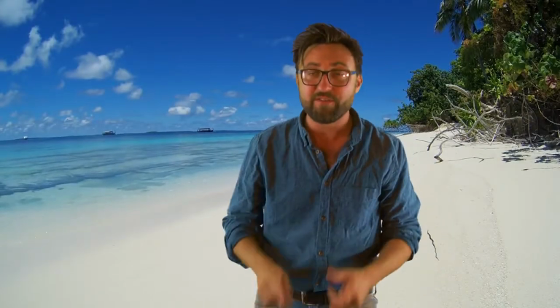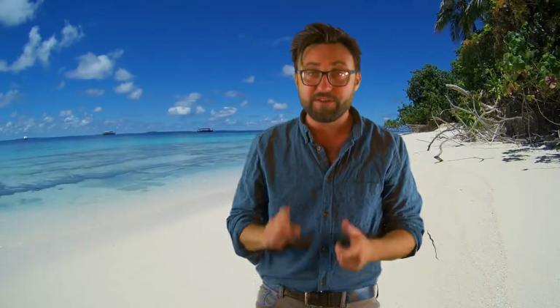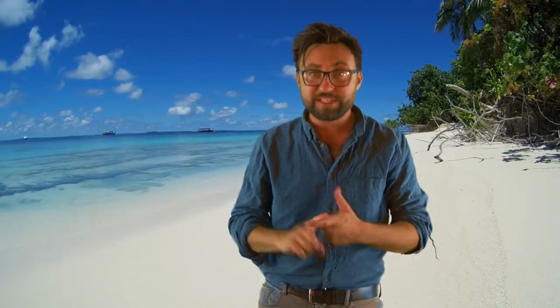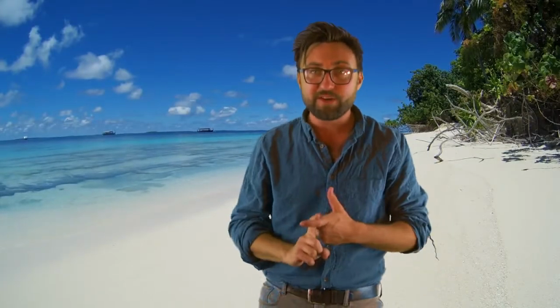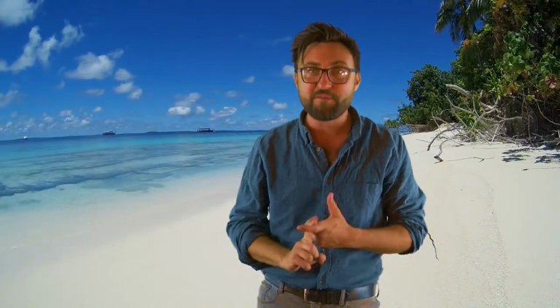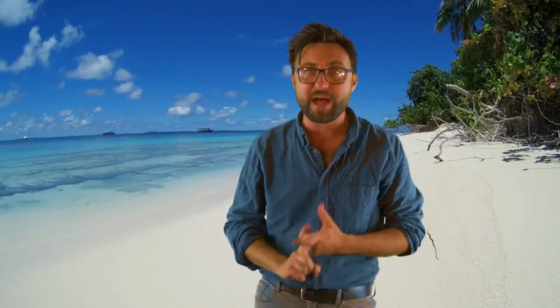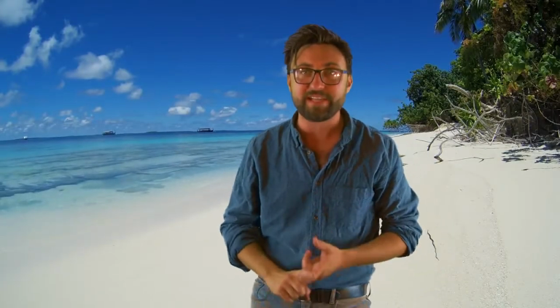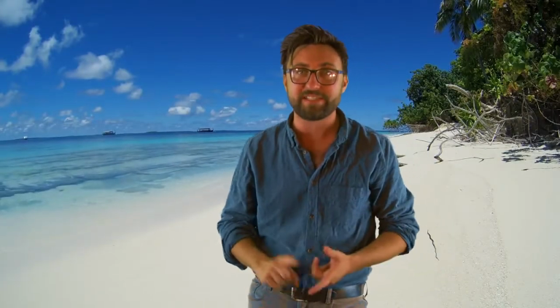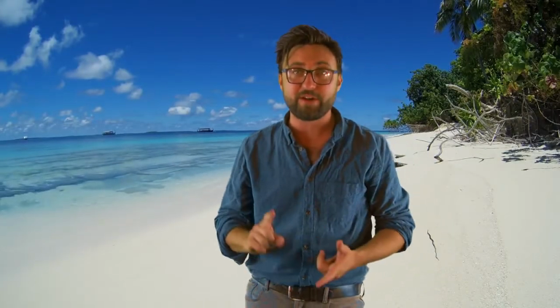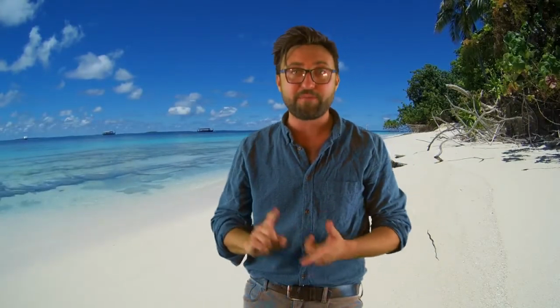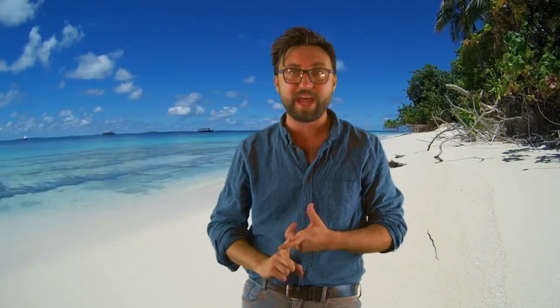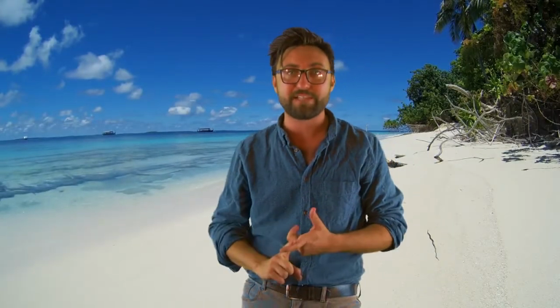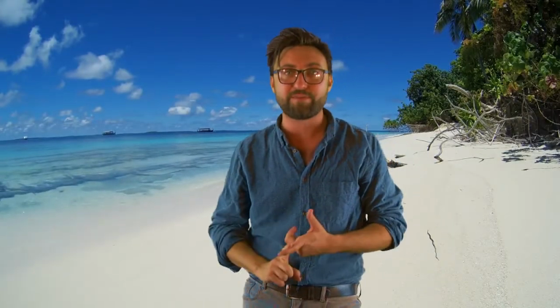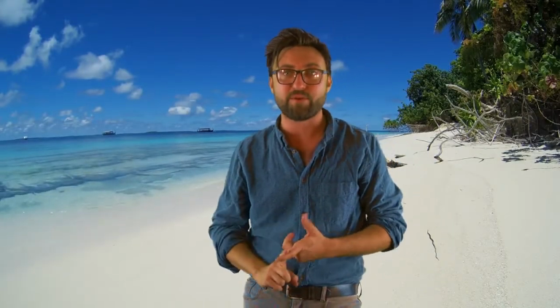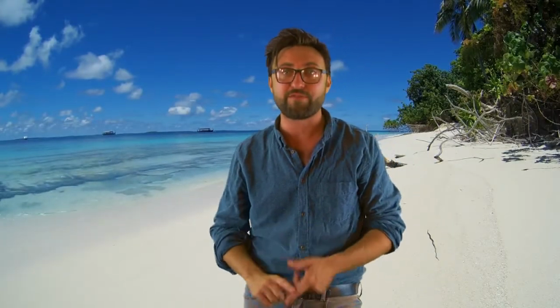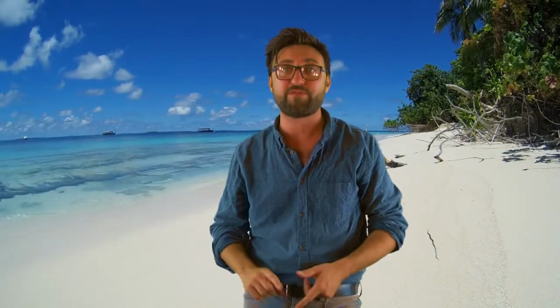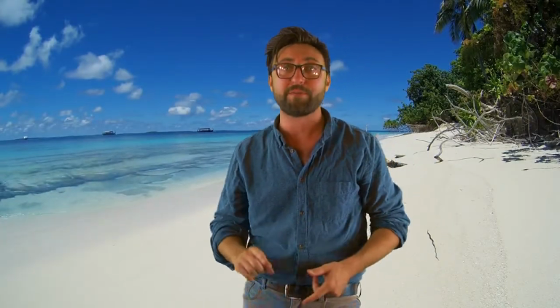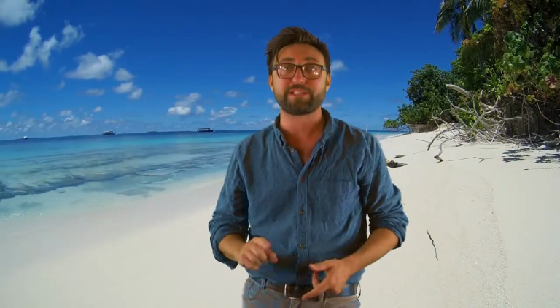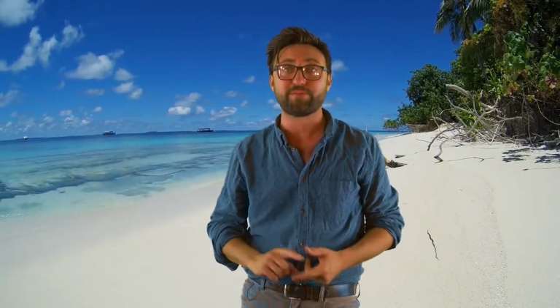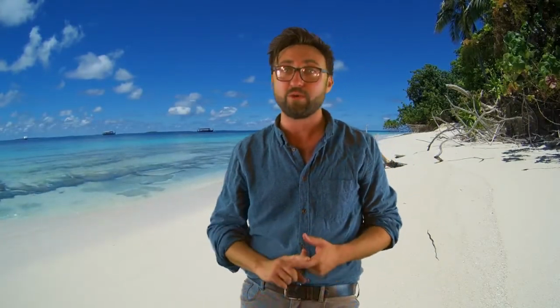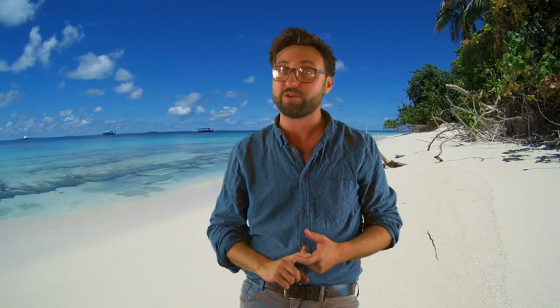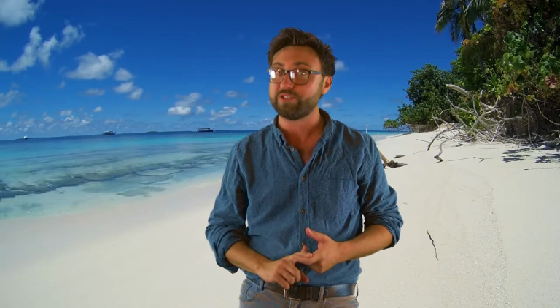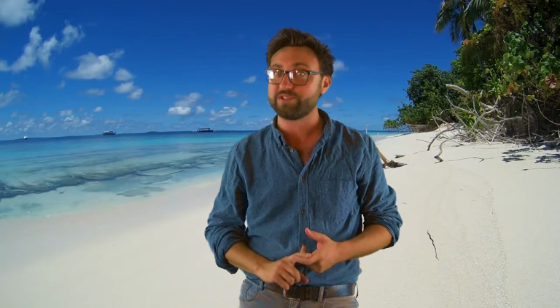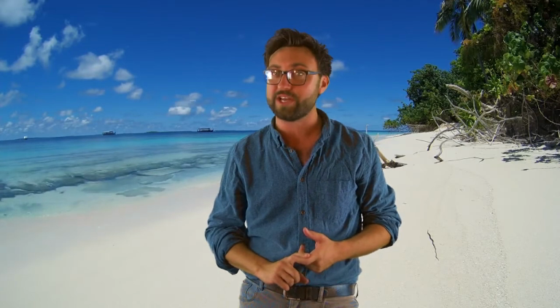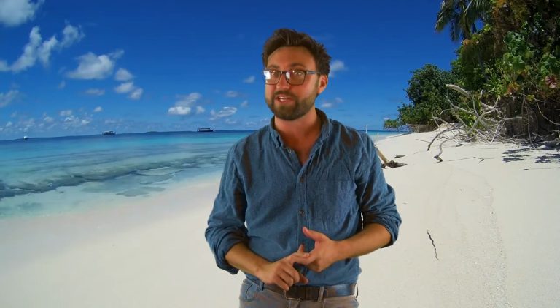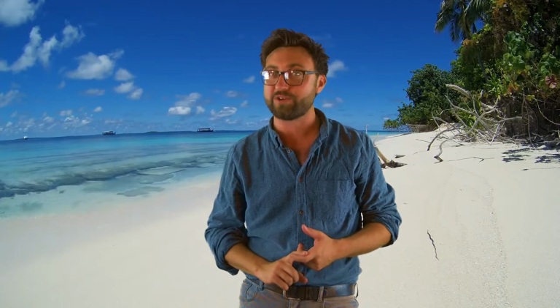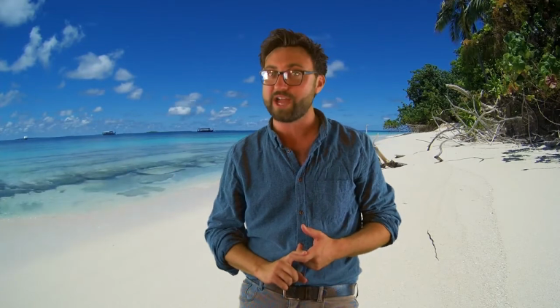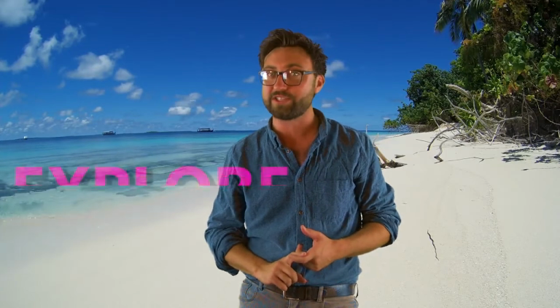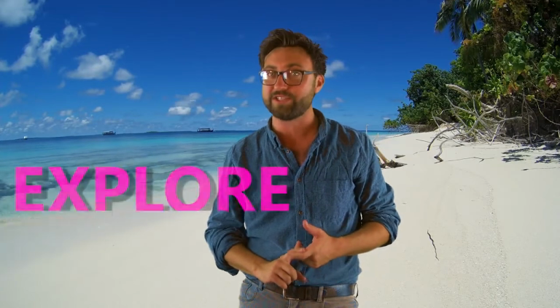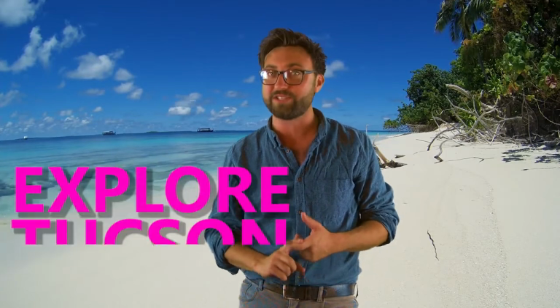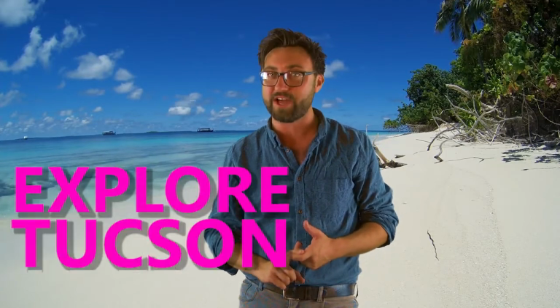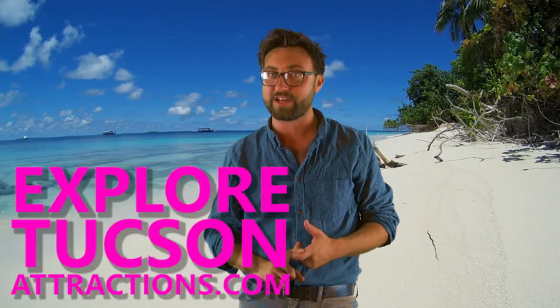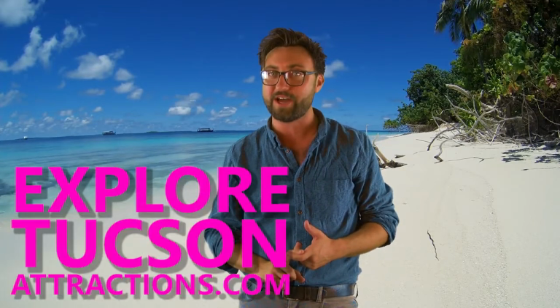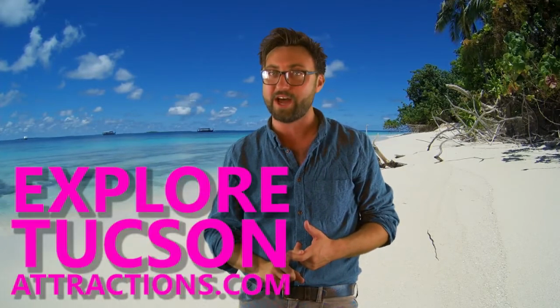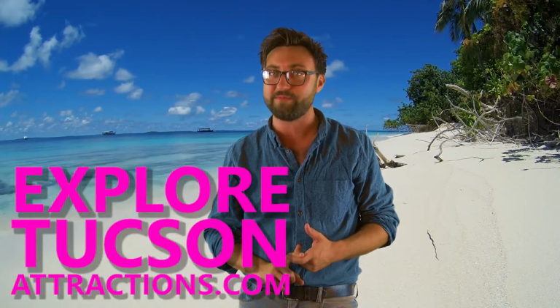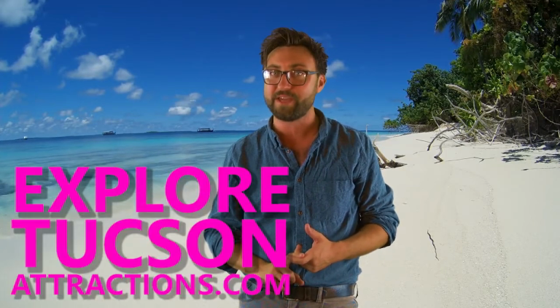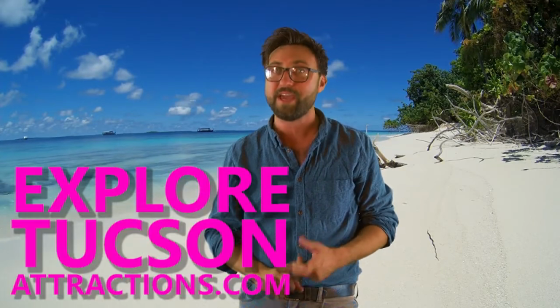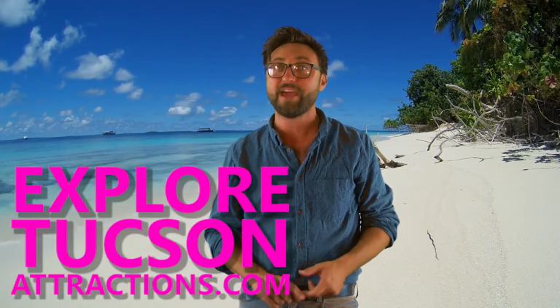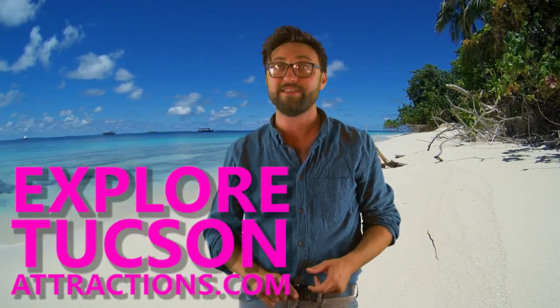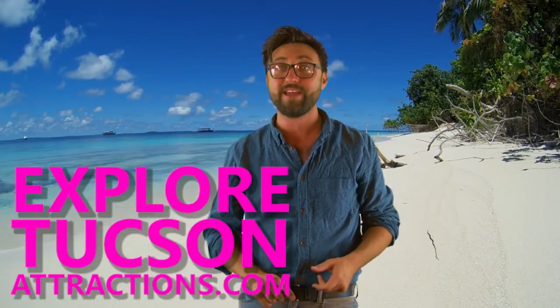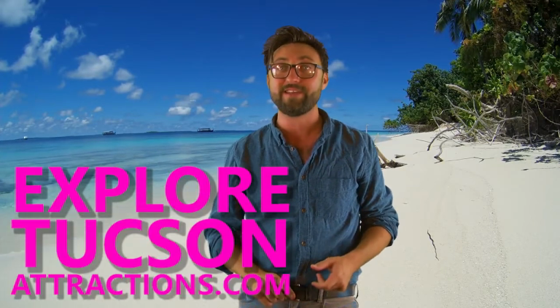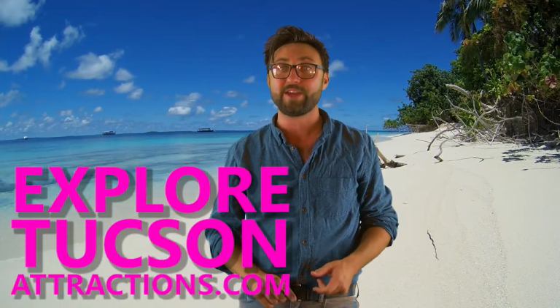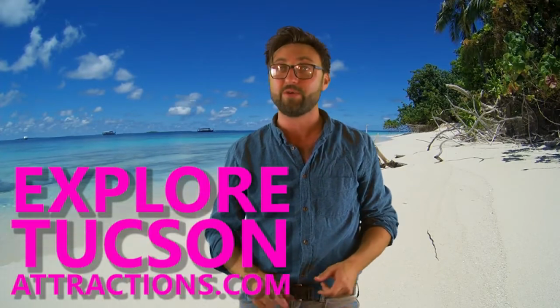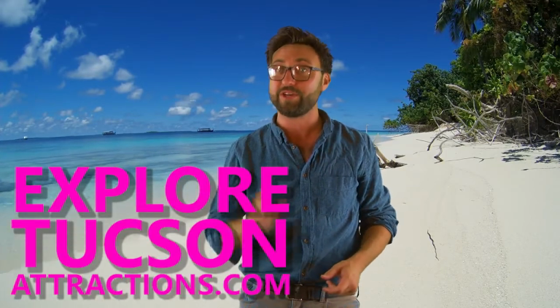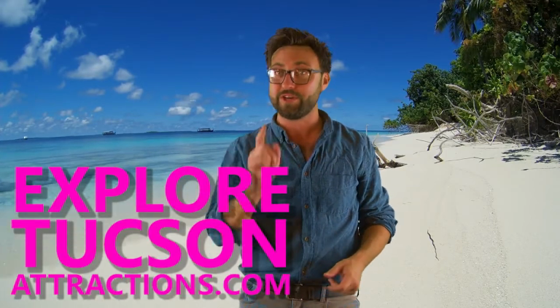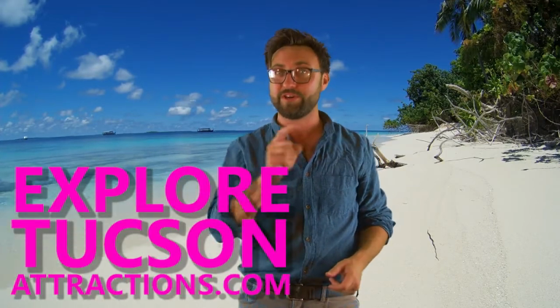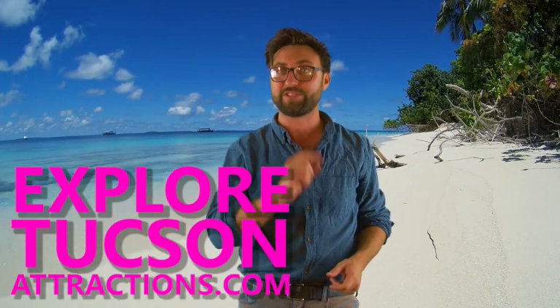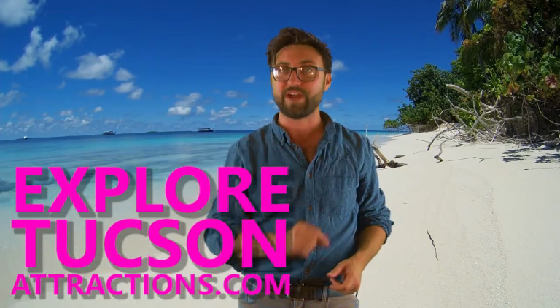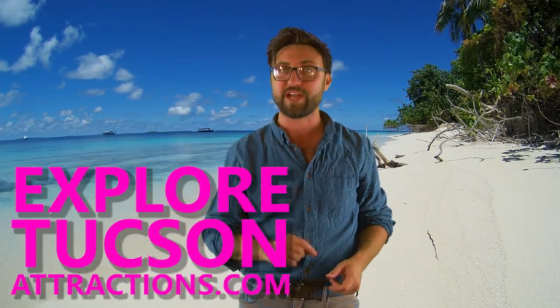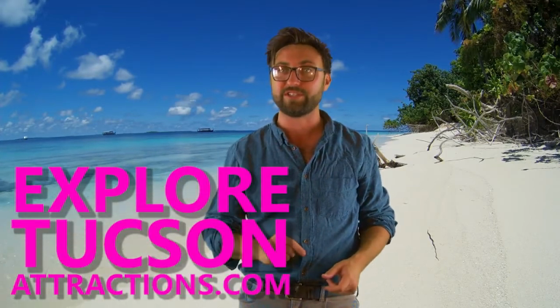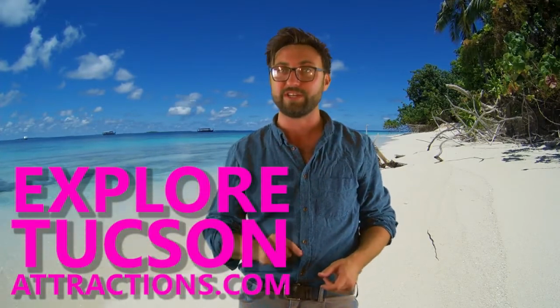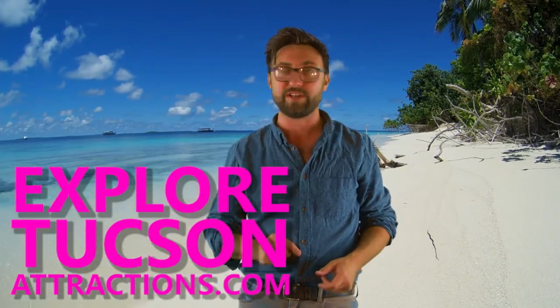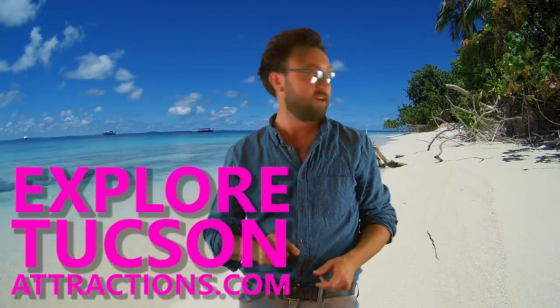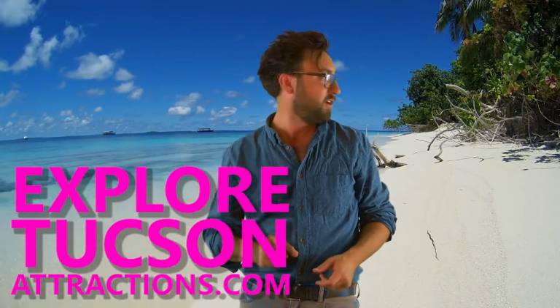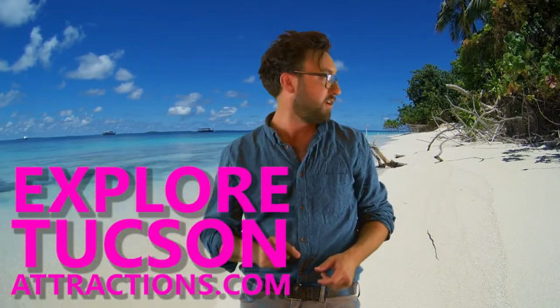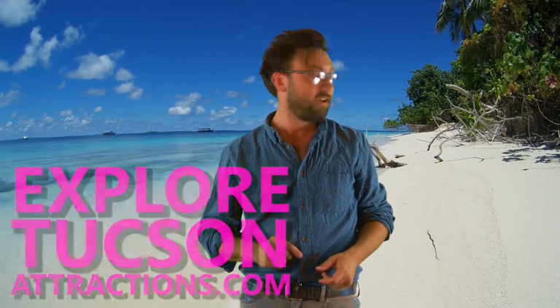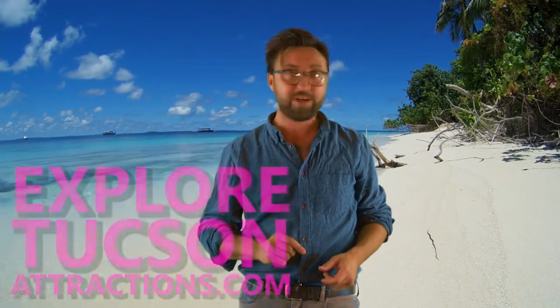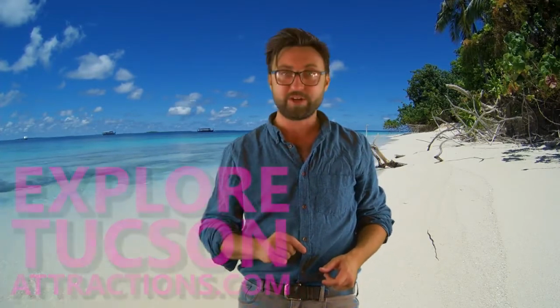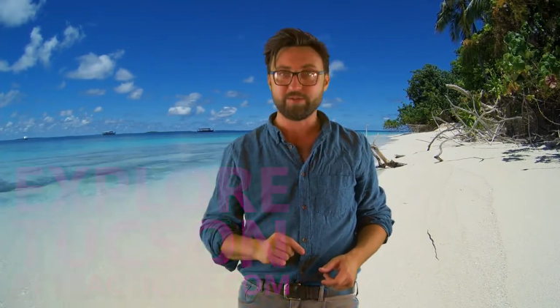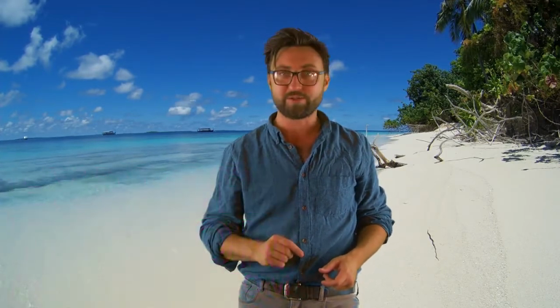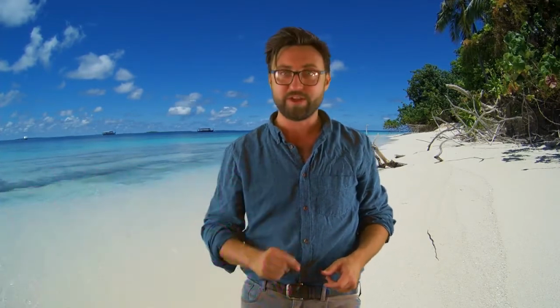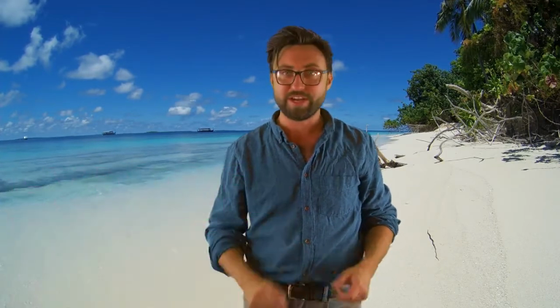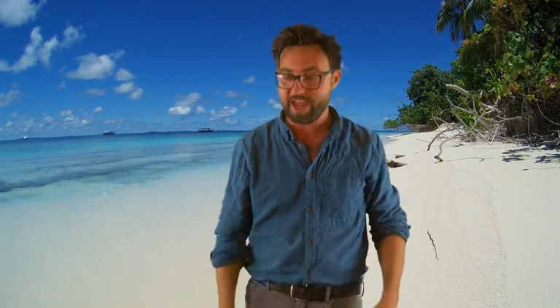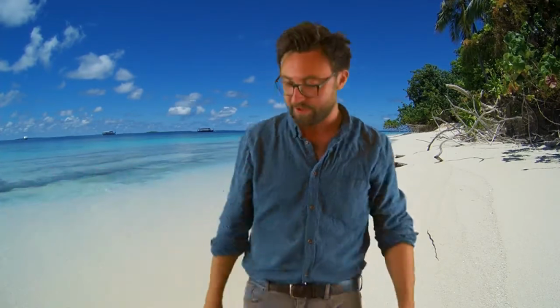A visitor buys their passport from ExploreTucsonAttractions.com and then they go to your attraction. Here comes one now.